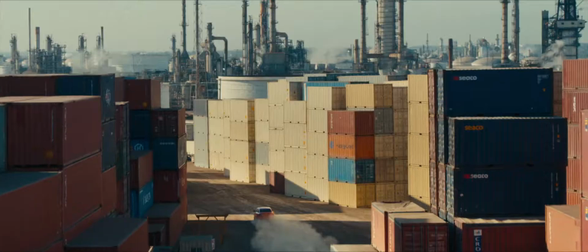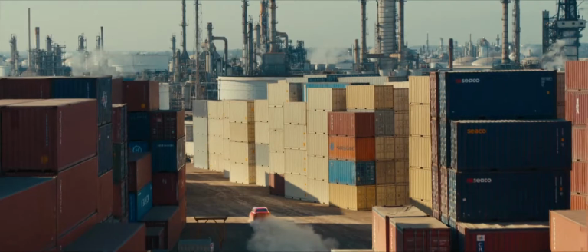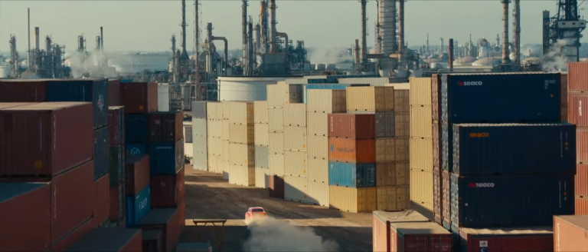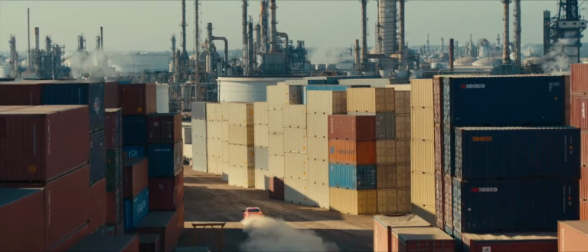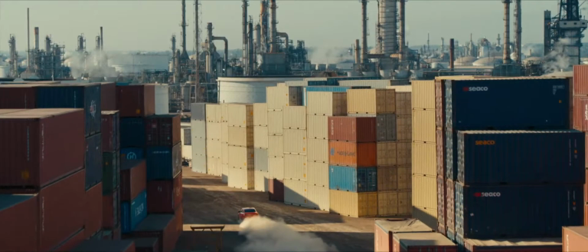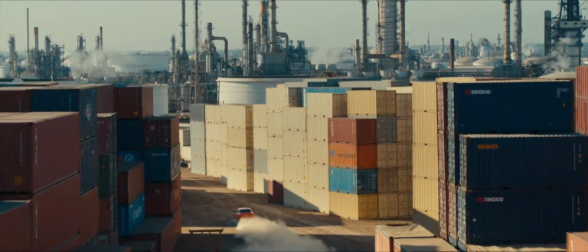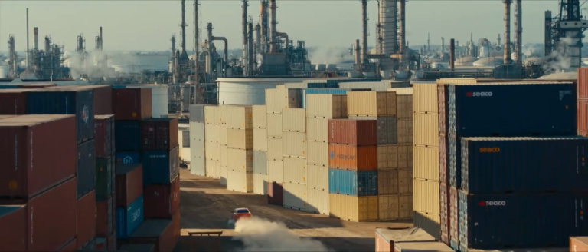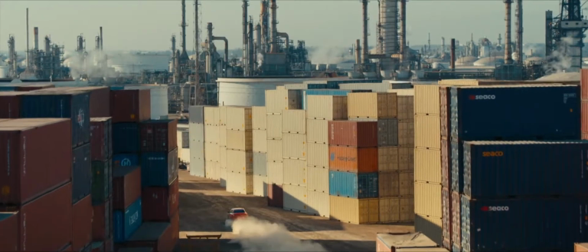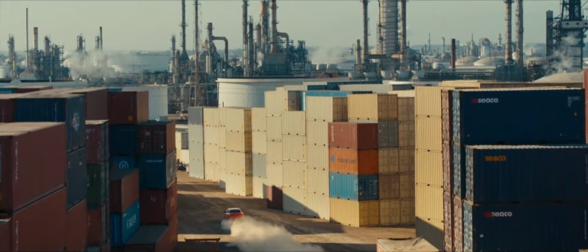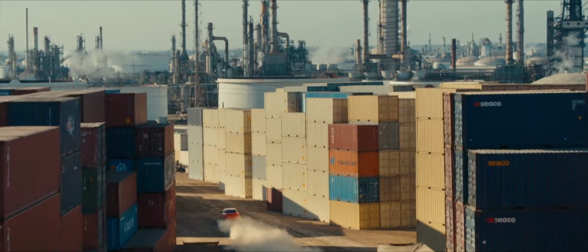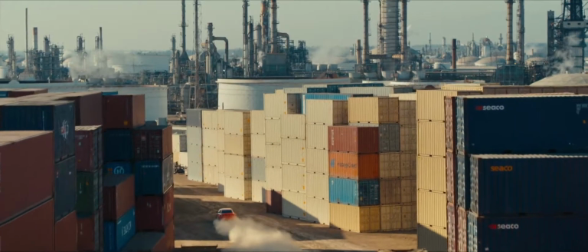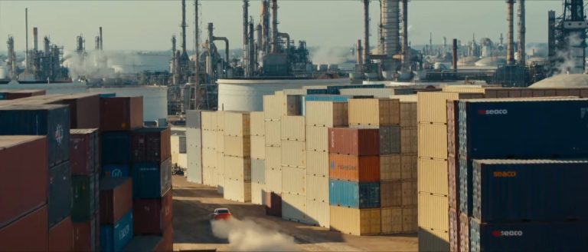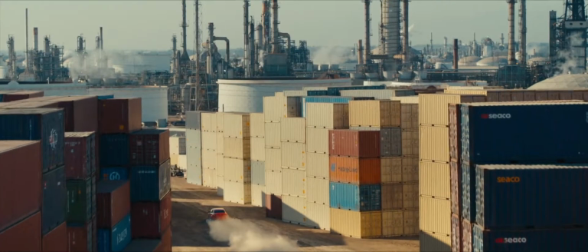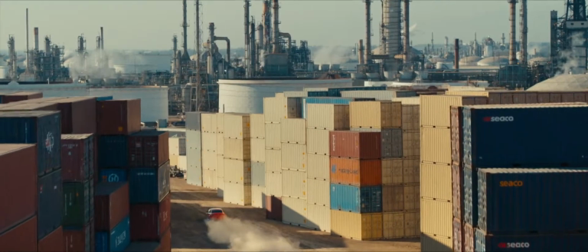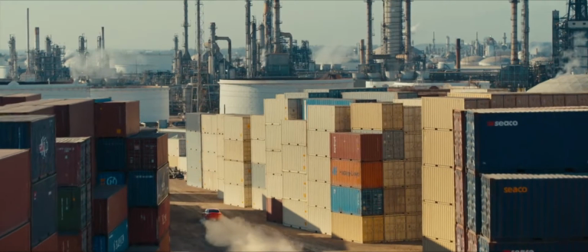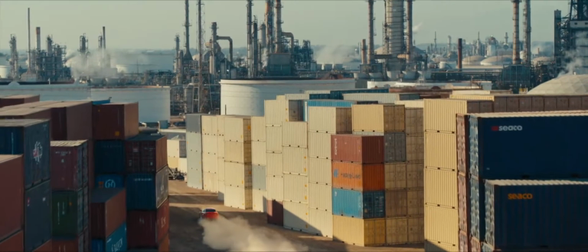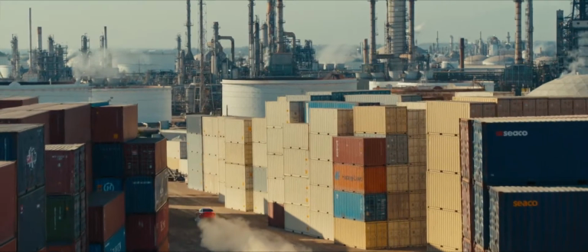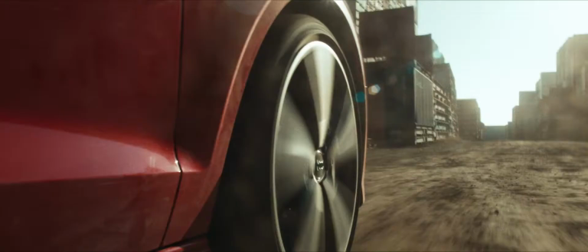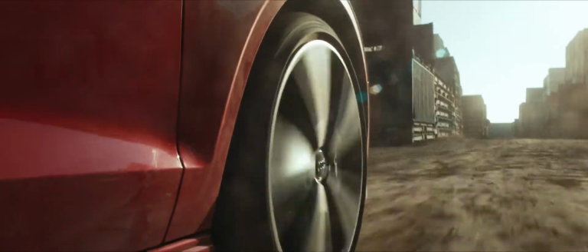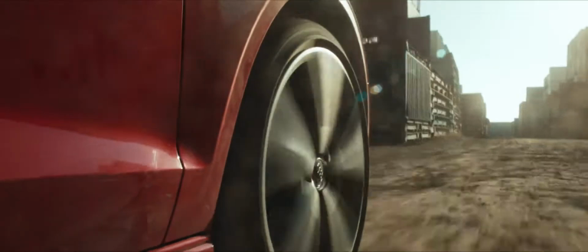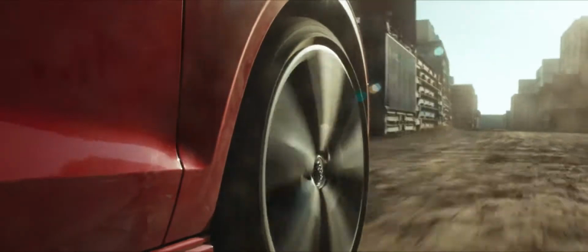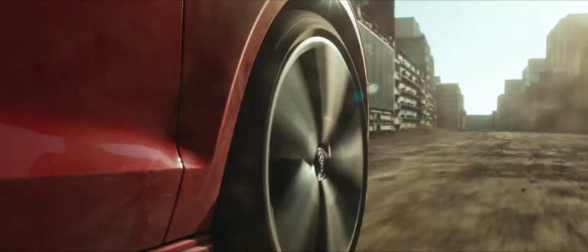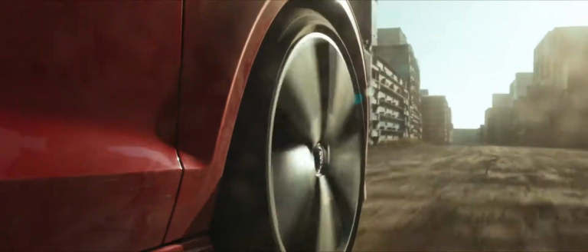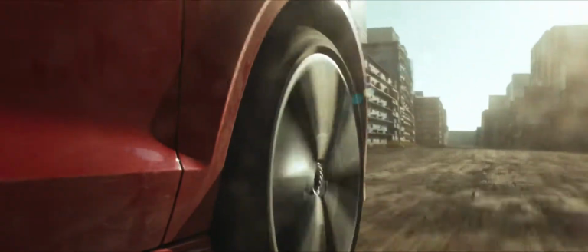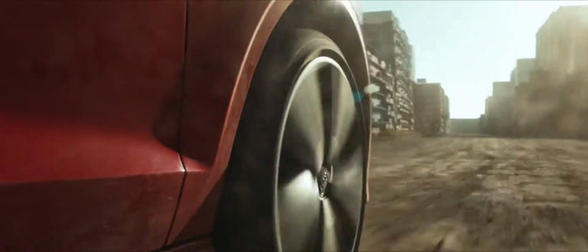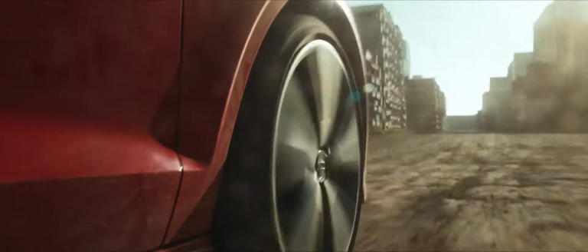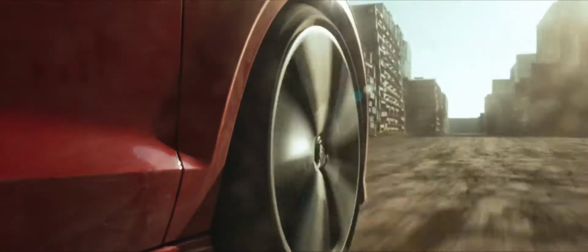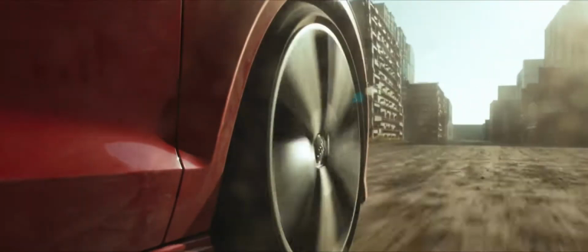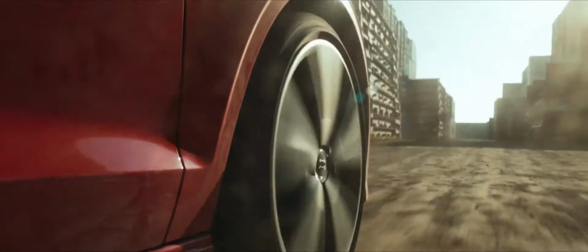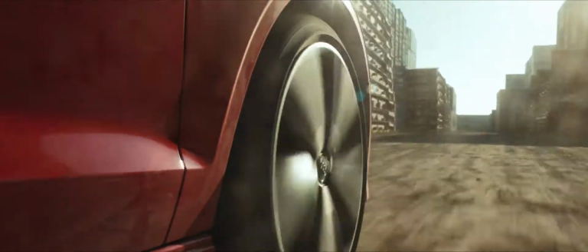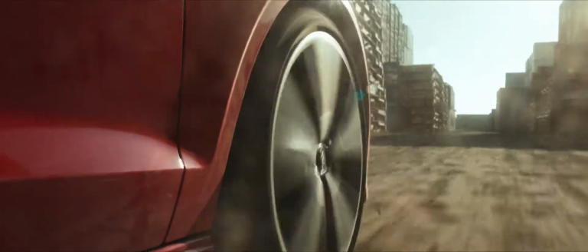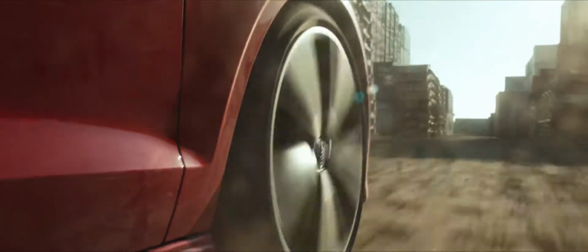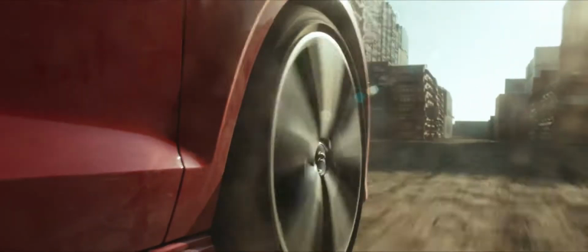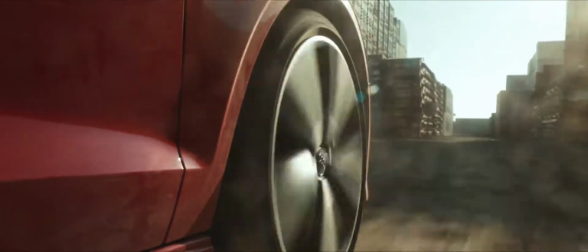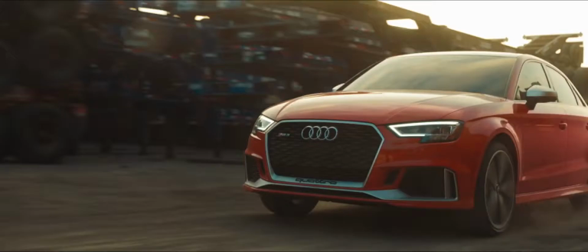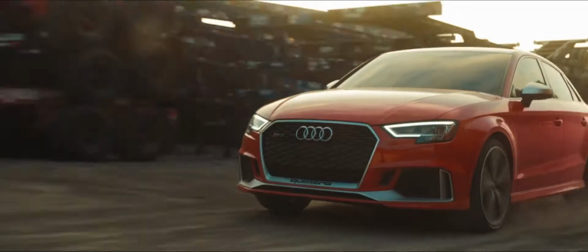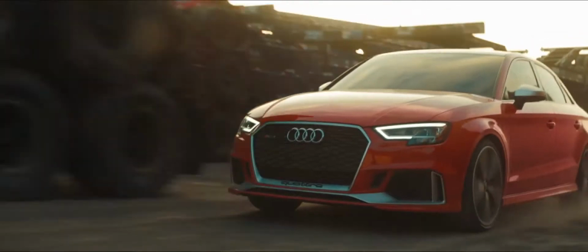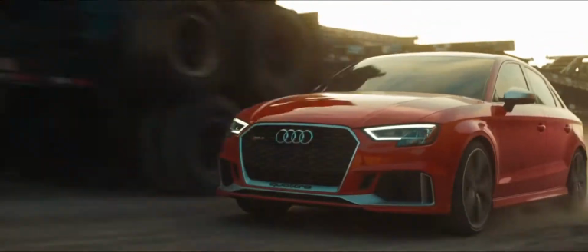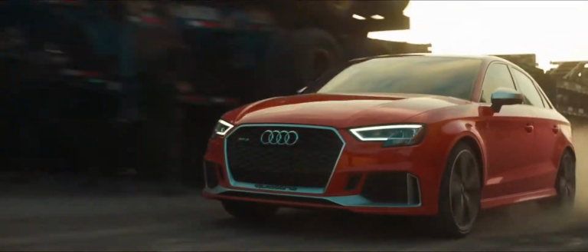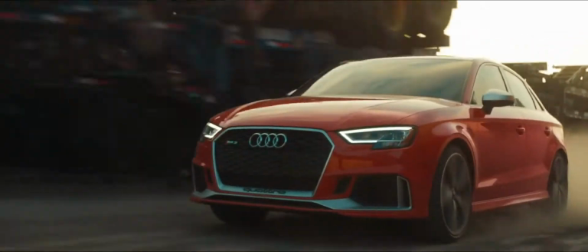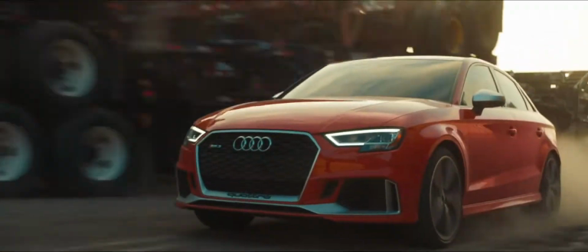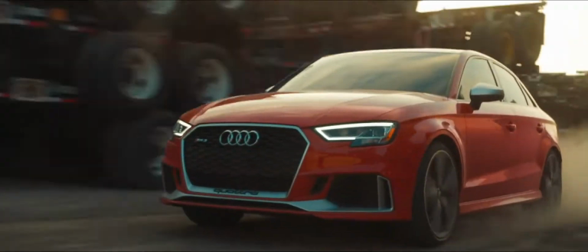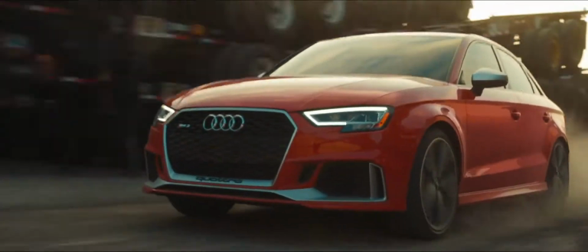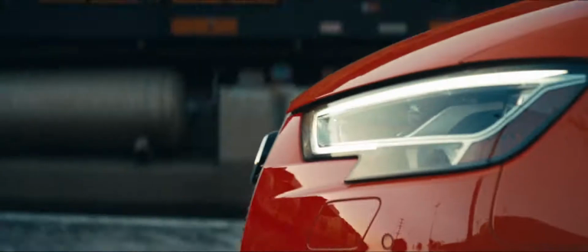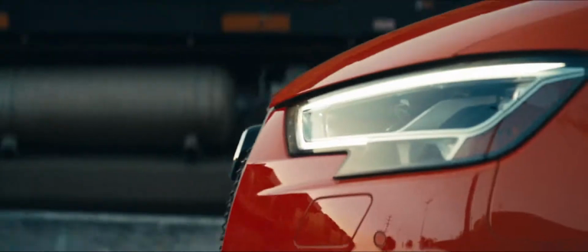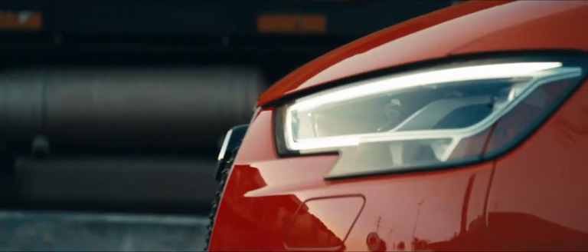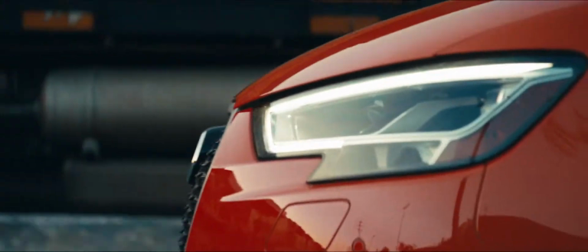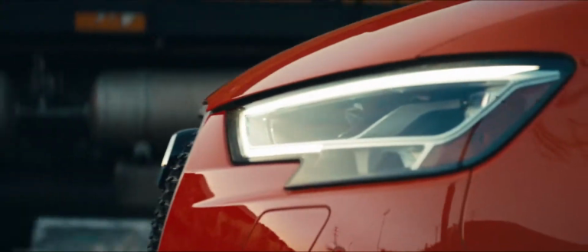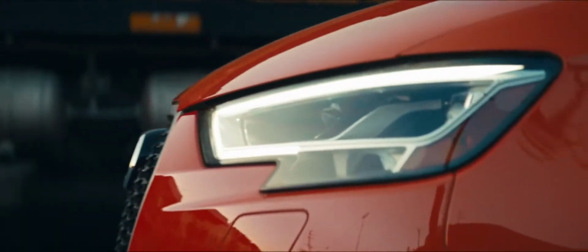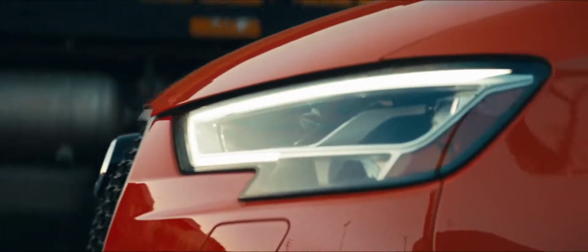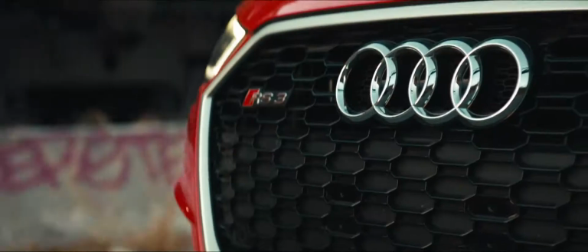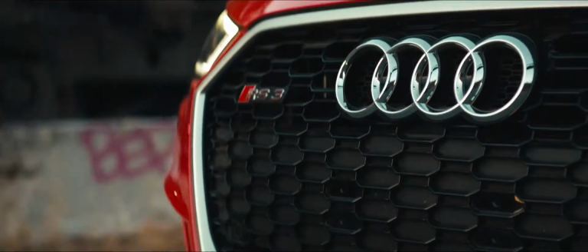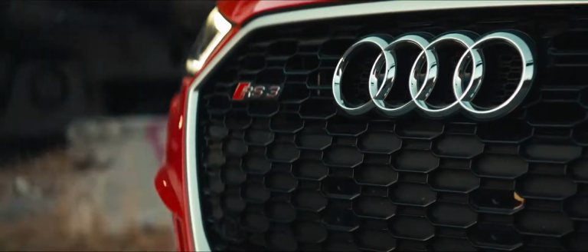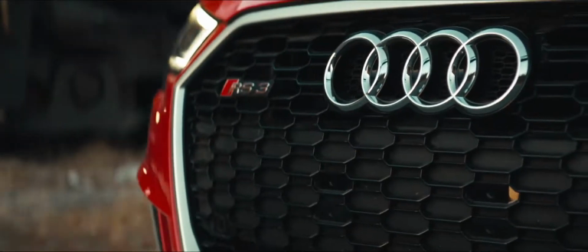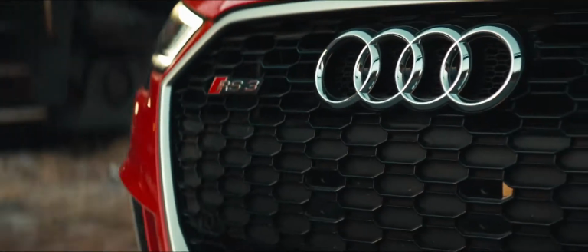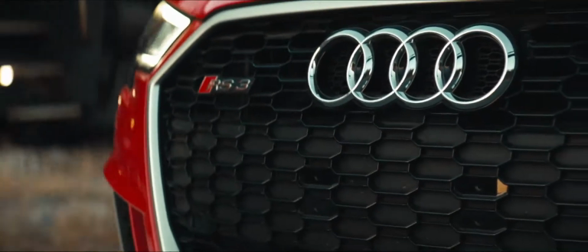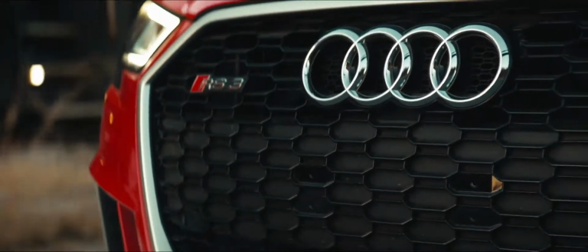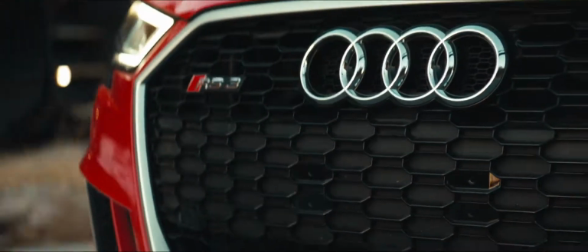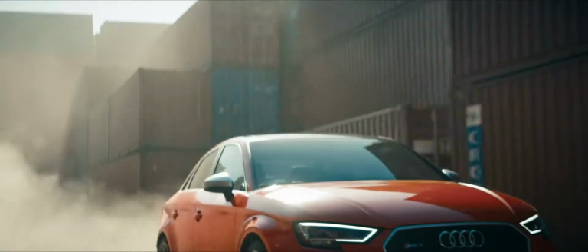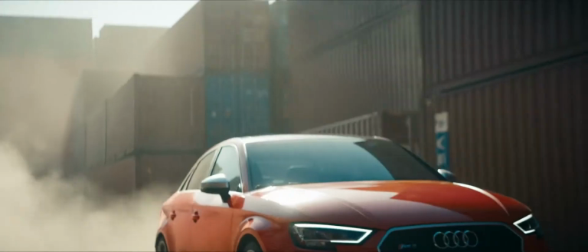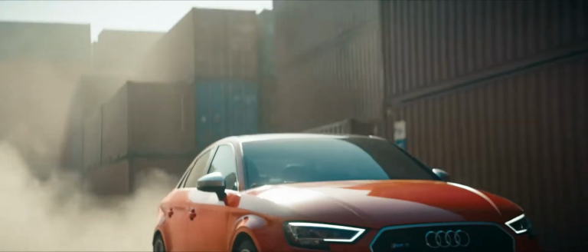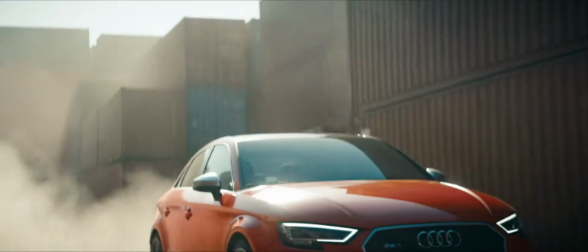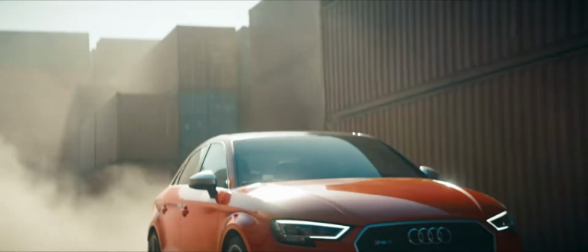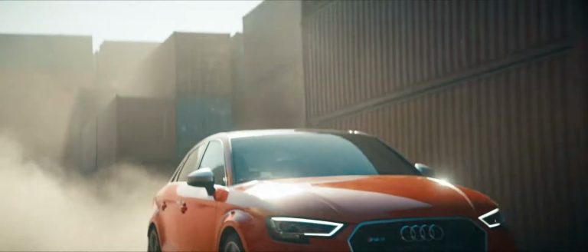Since the rally race days and on, competing against 6 and even 8 cylinders, Audi dominated the track with just 5.